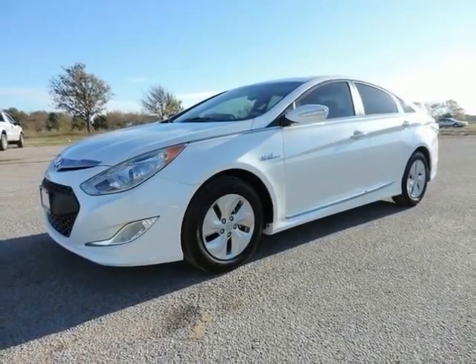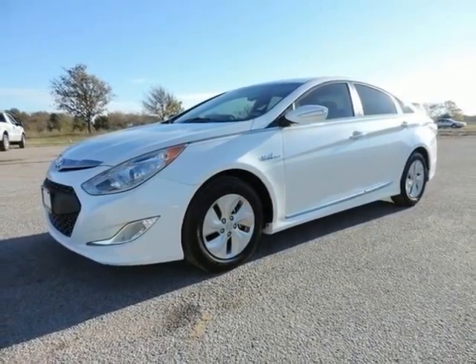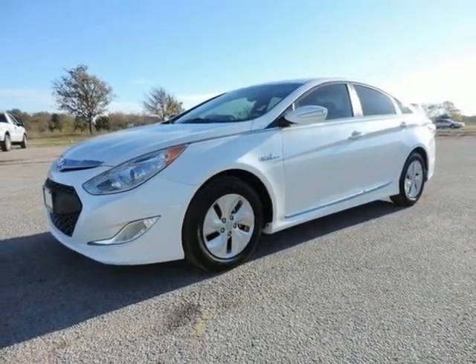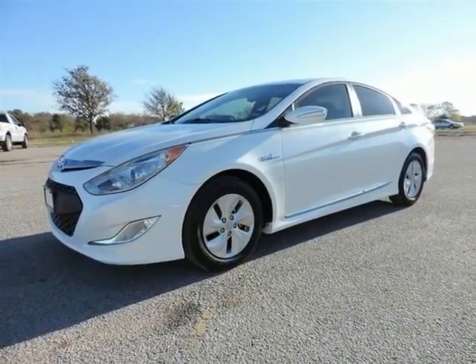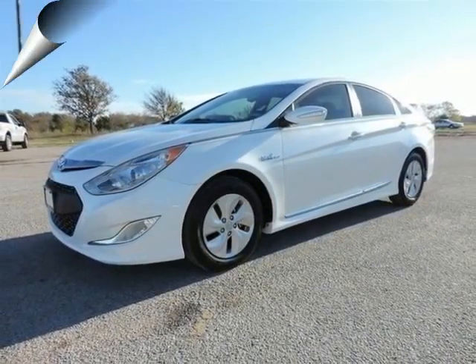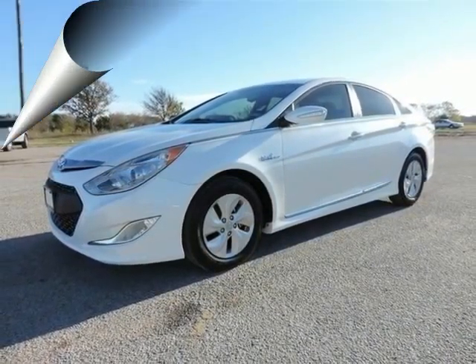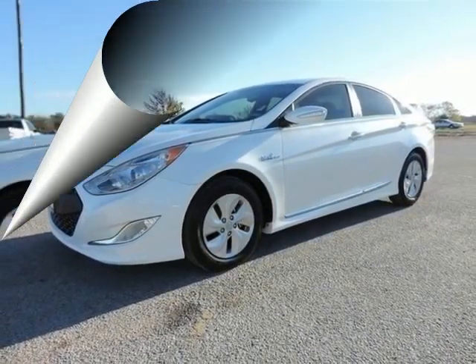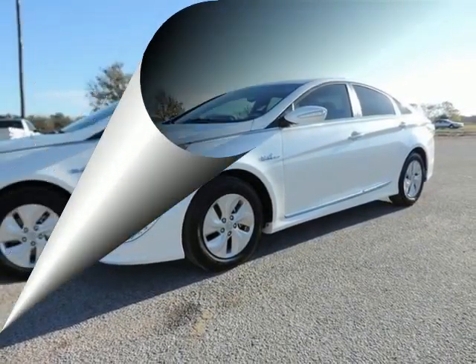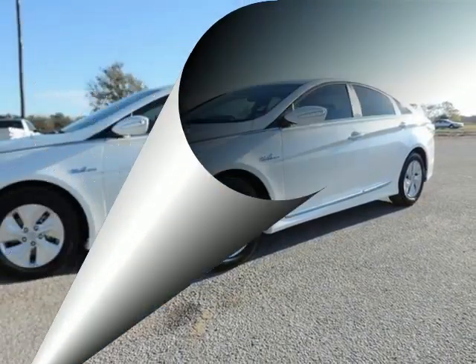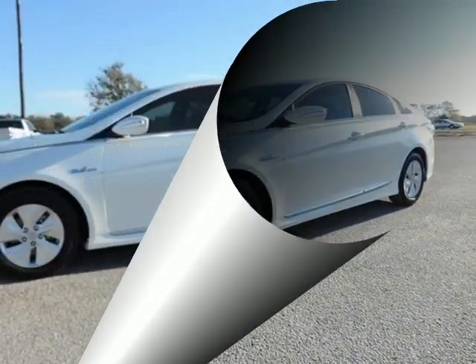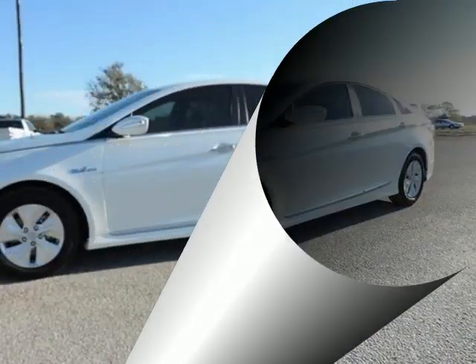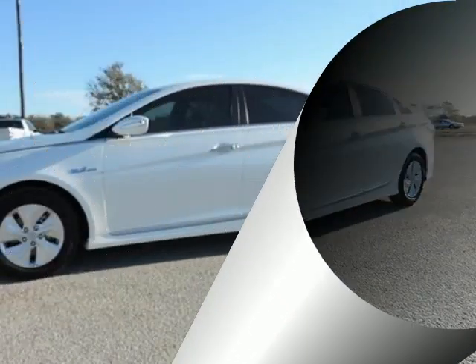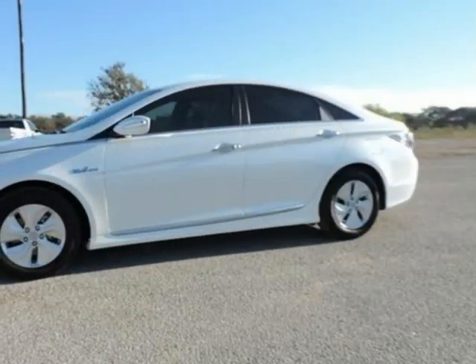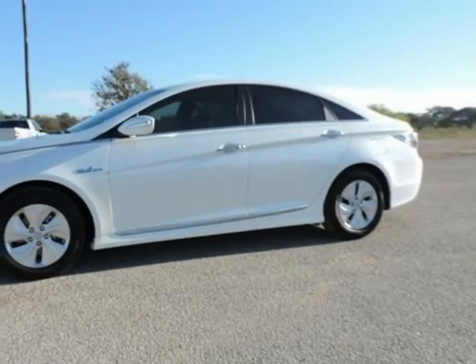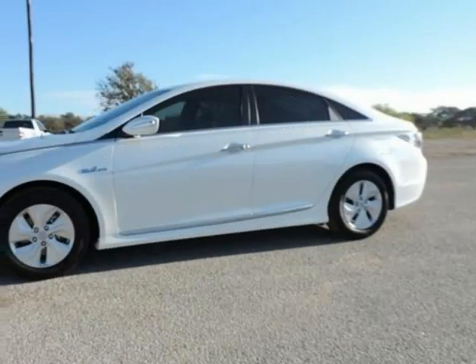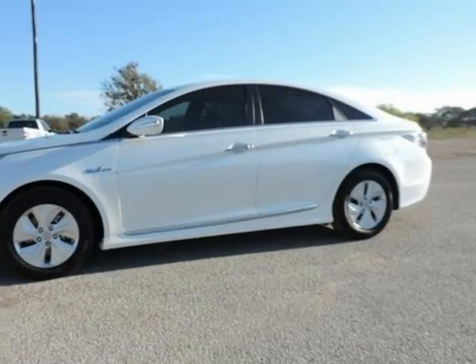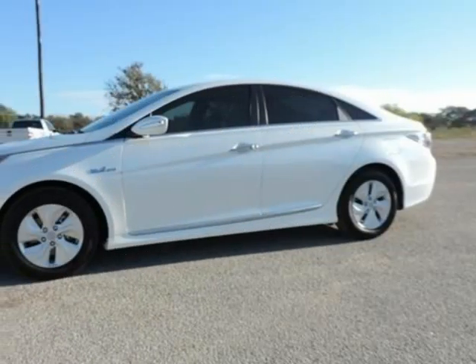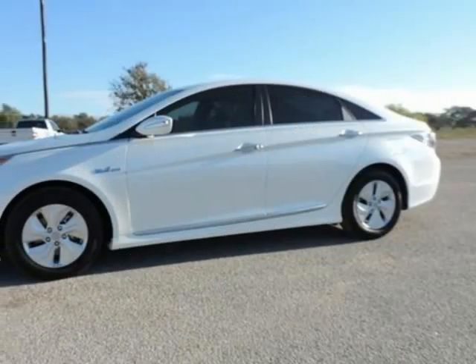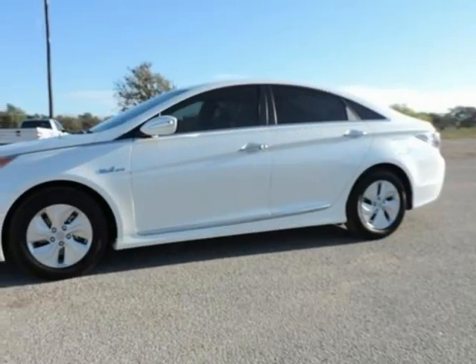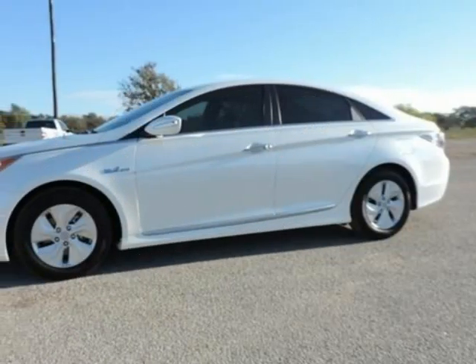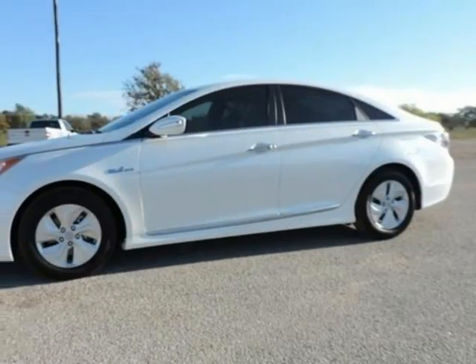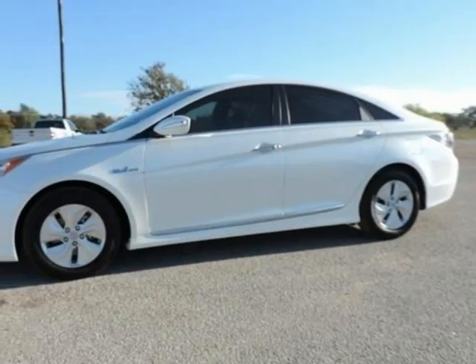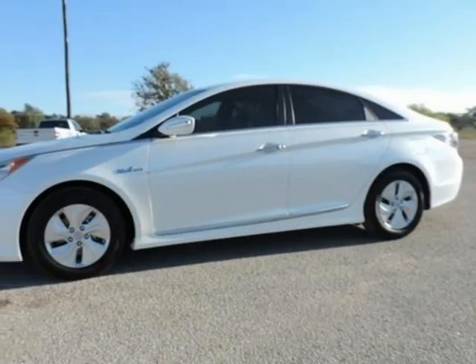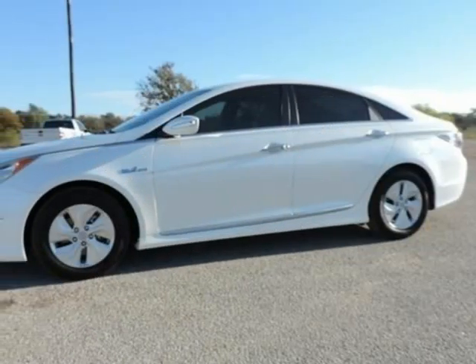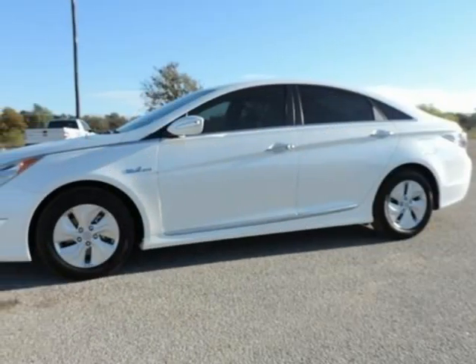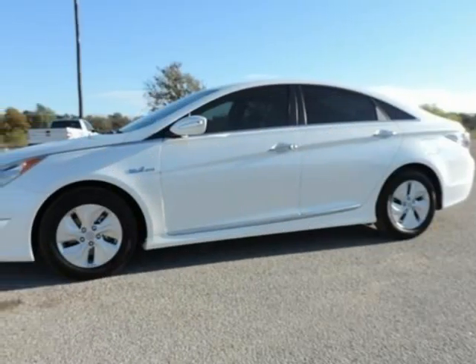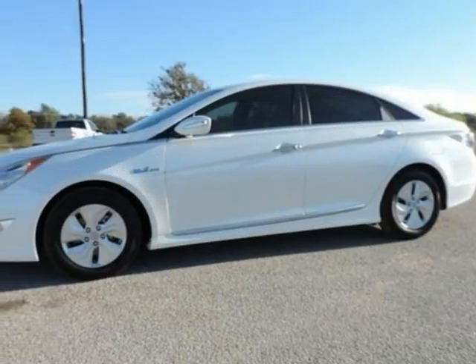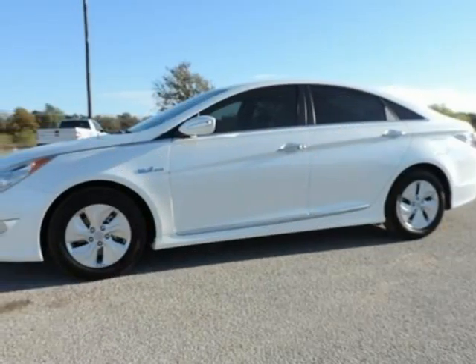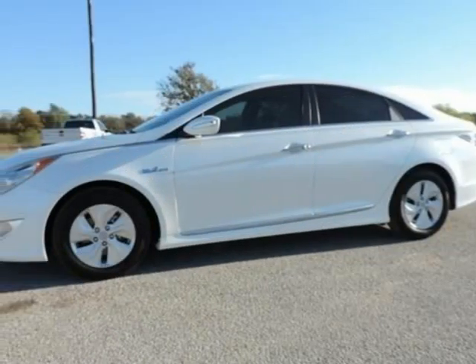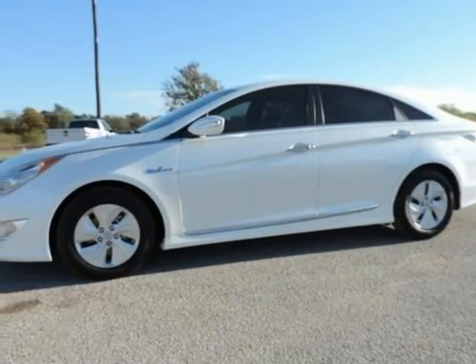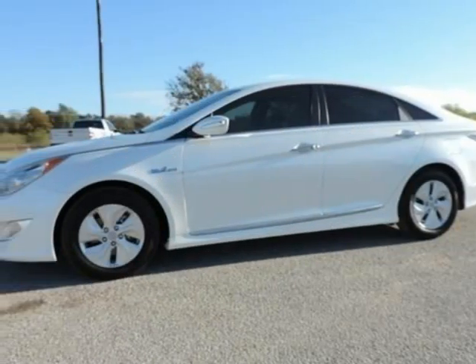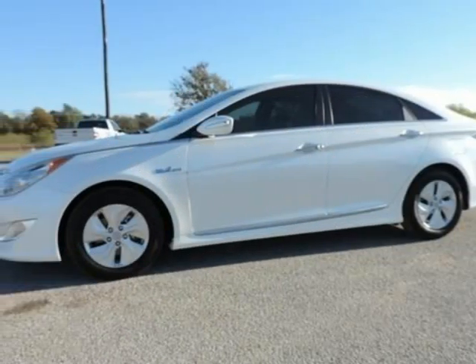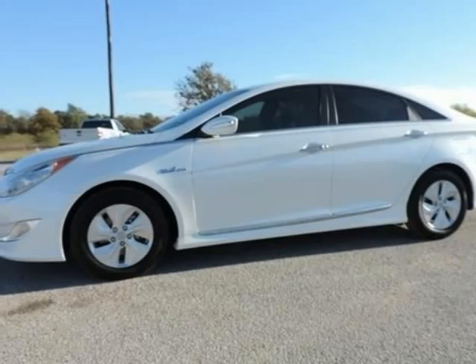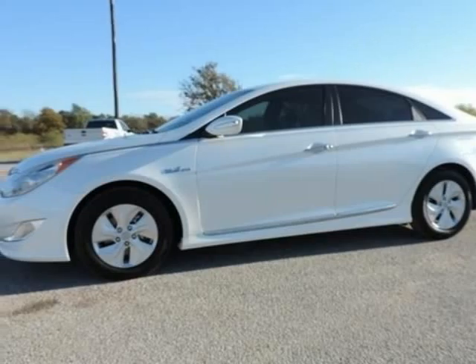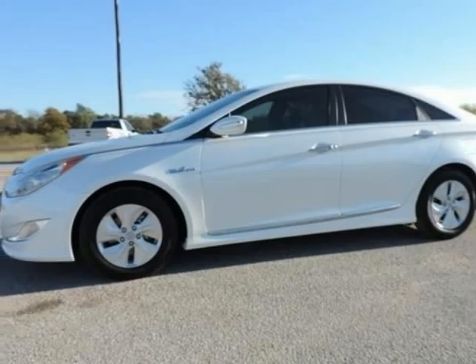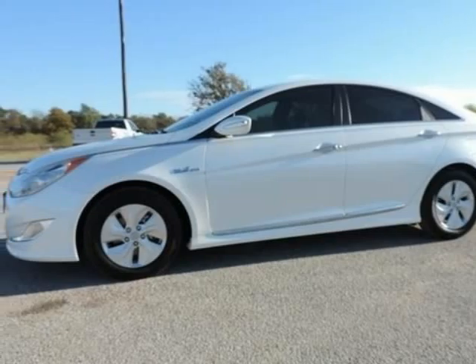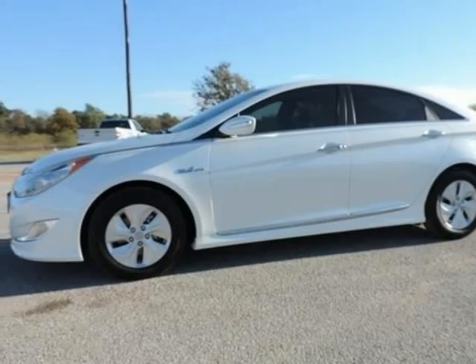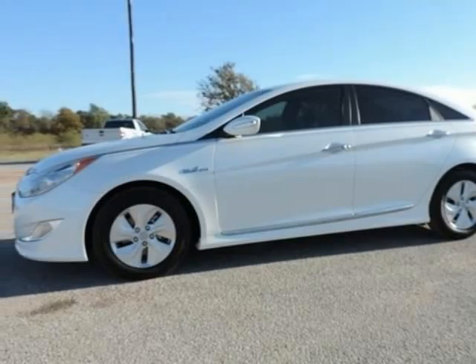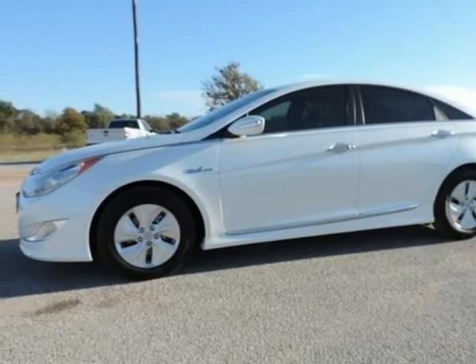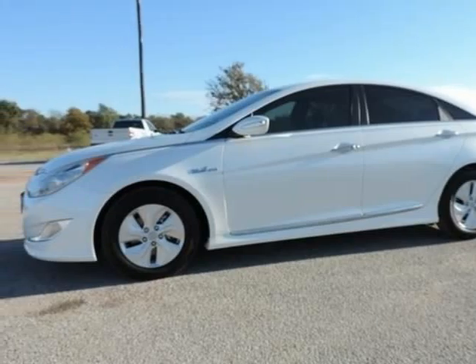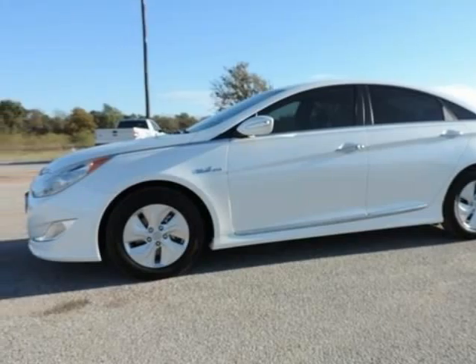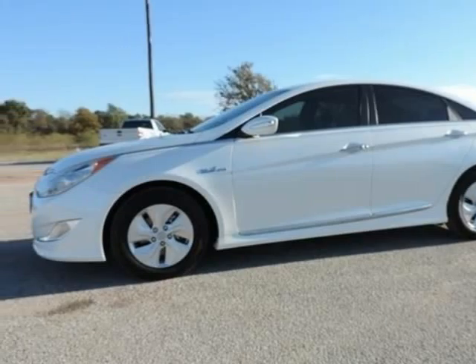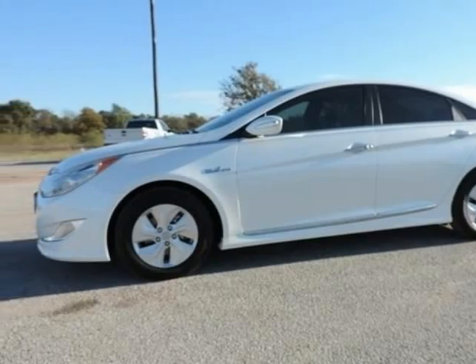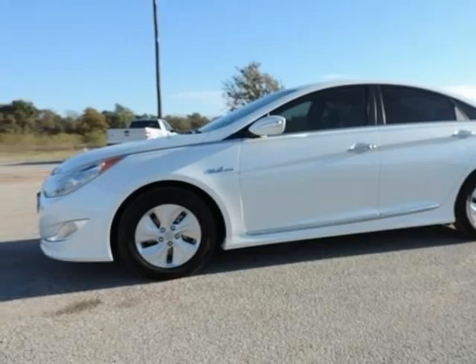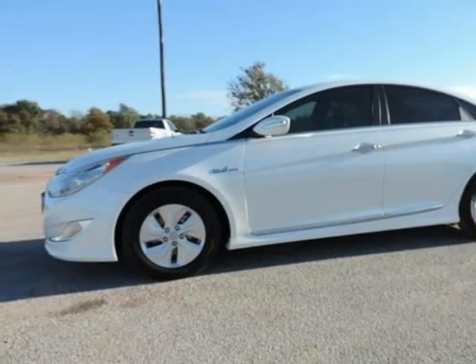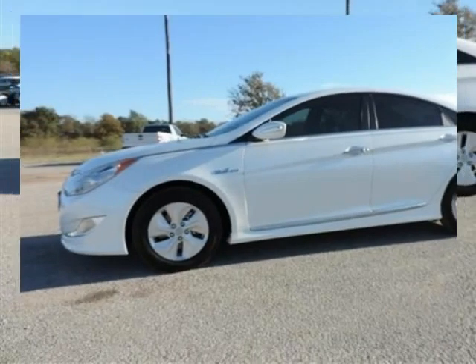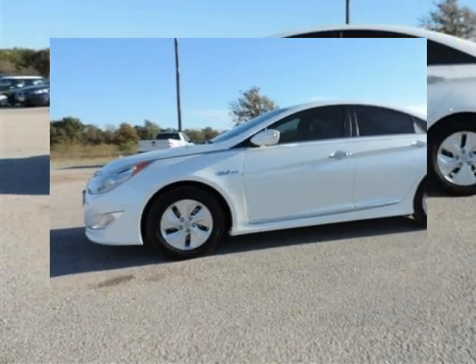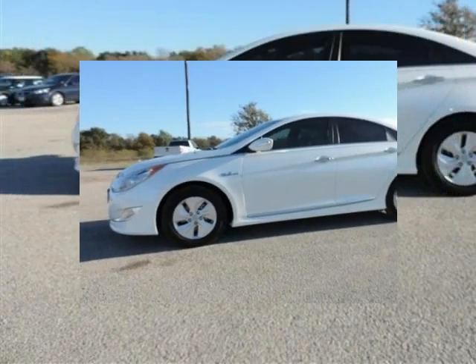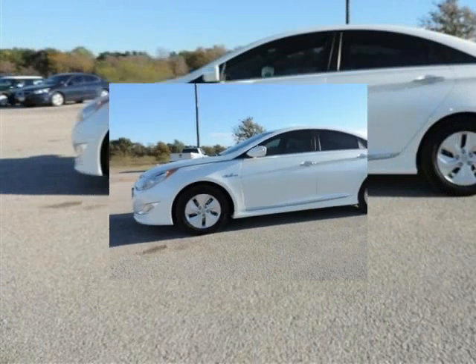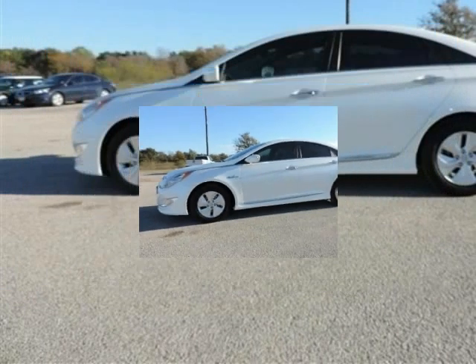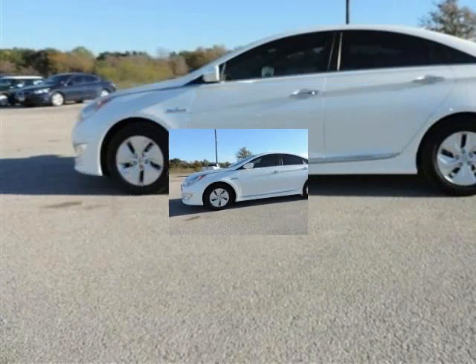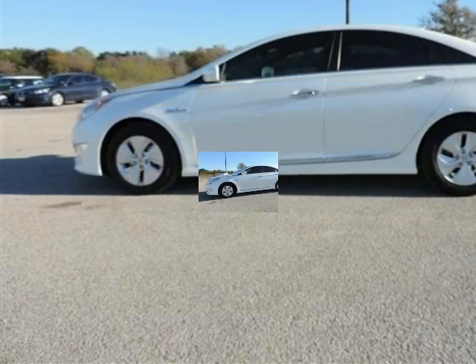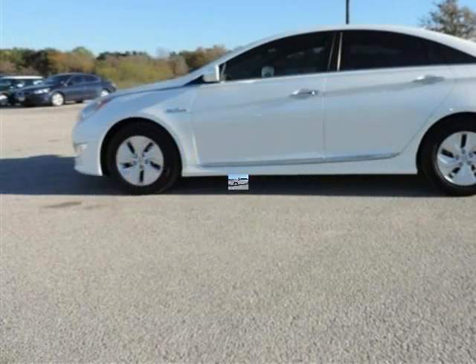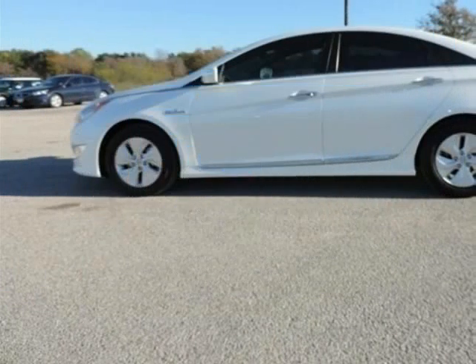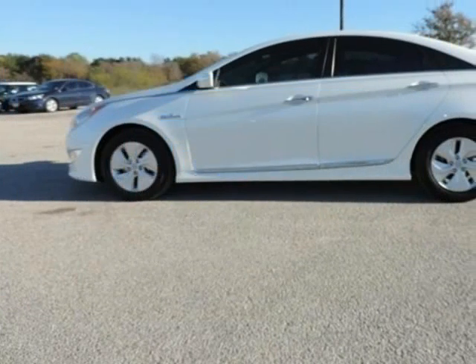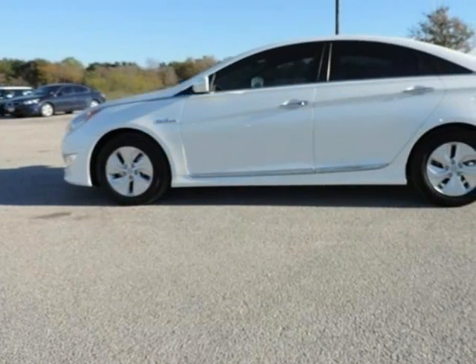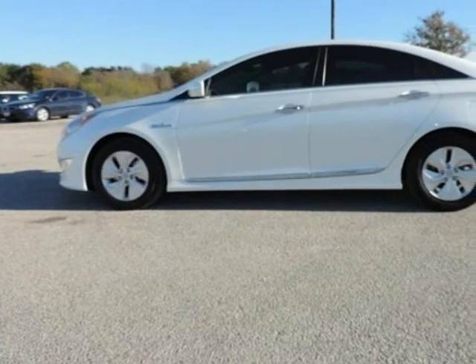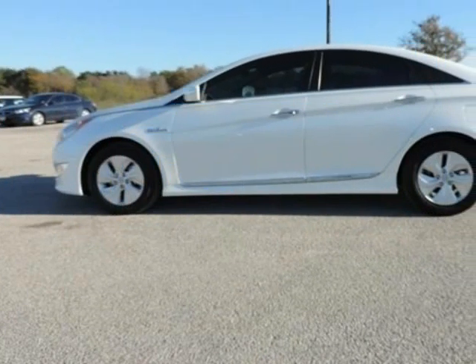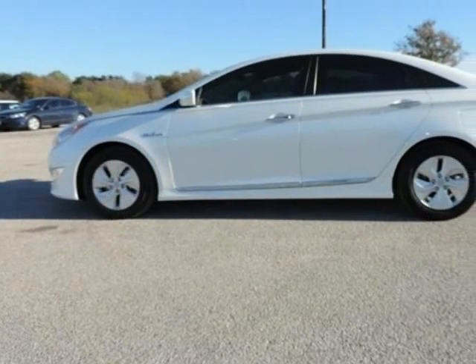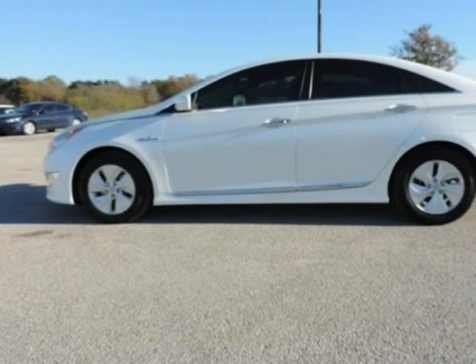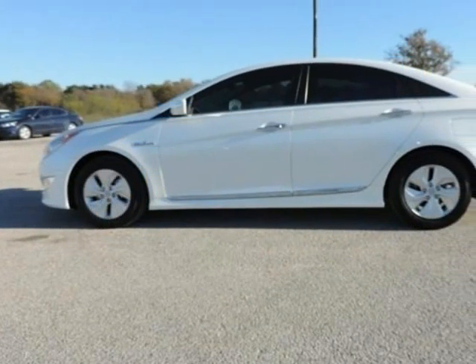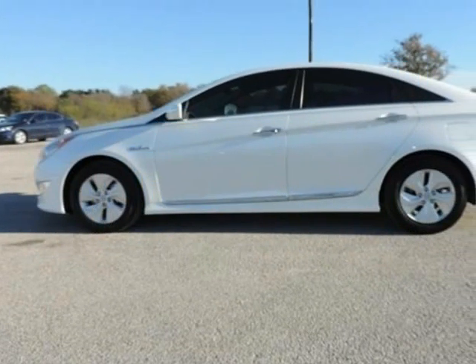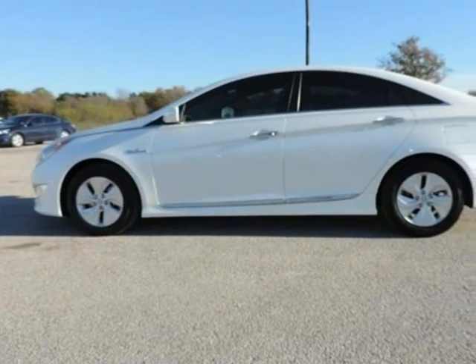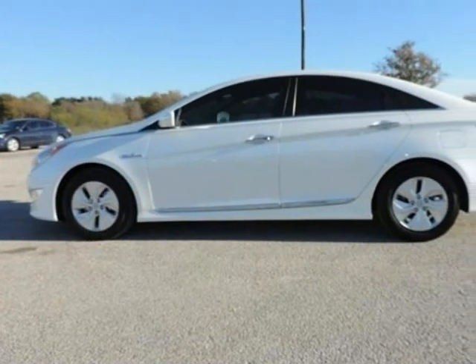Diamond White Pearl exterior, backup camera with premium cloth seating surfaces, and 16x6.5J EcoSpoke aluminum alloy wheels.